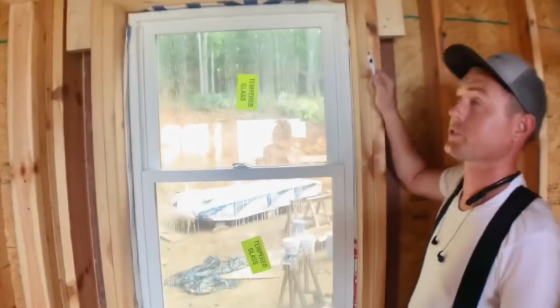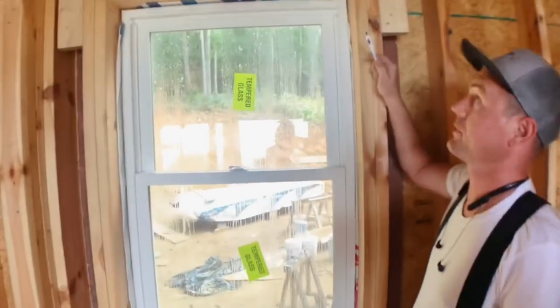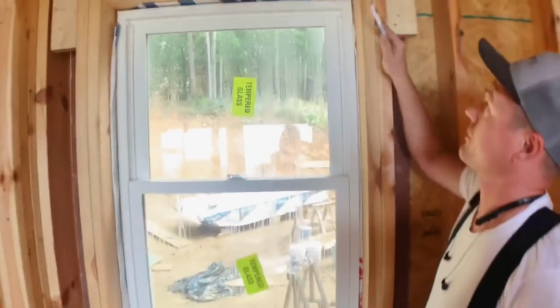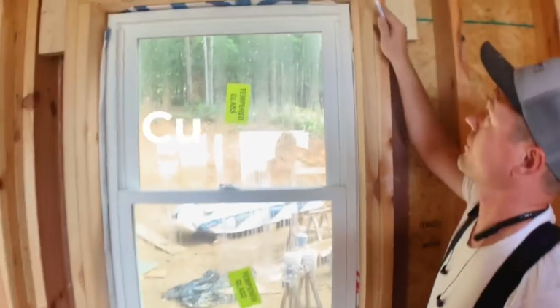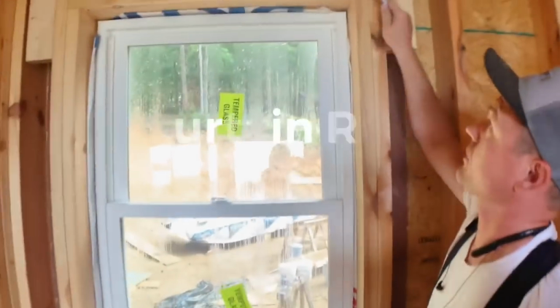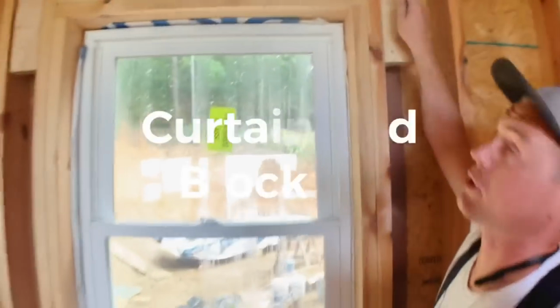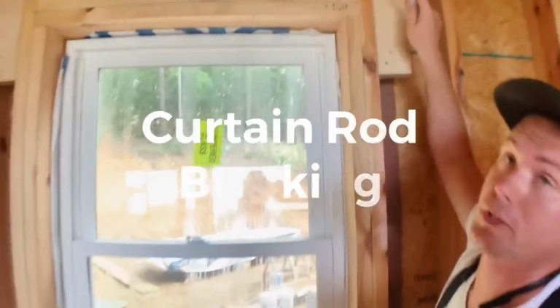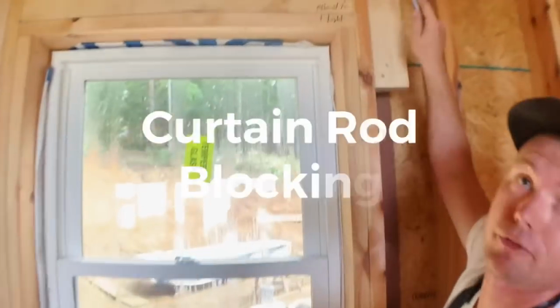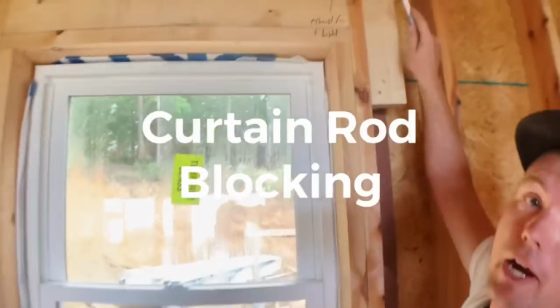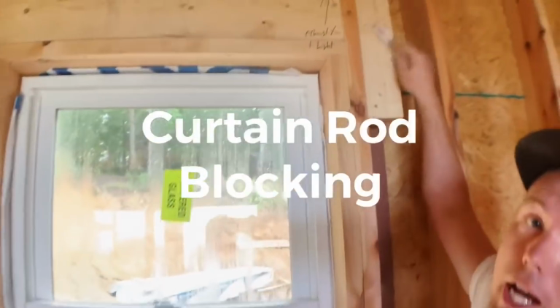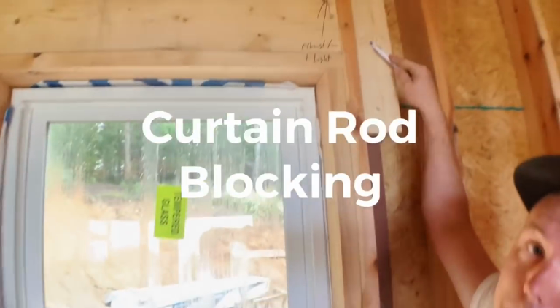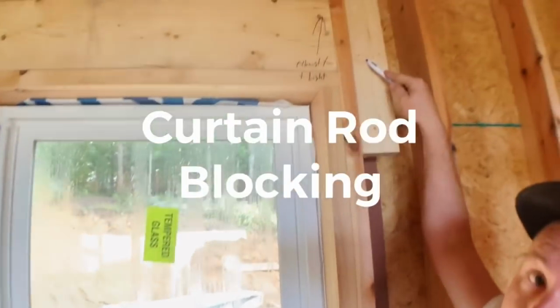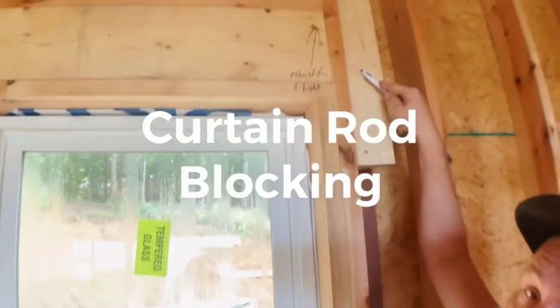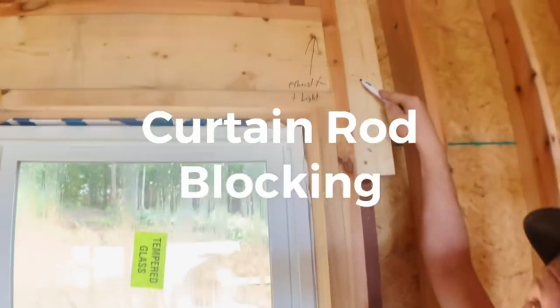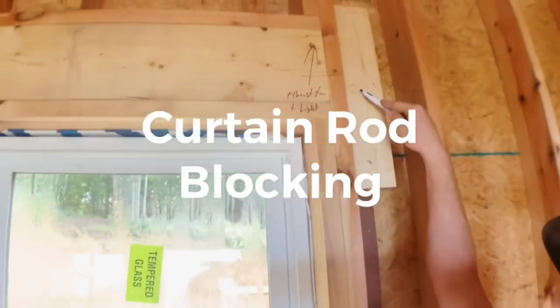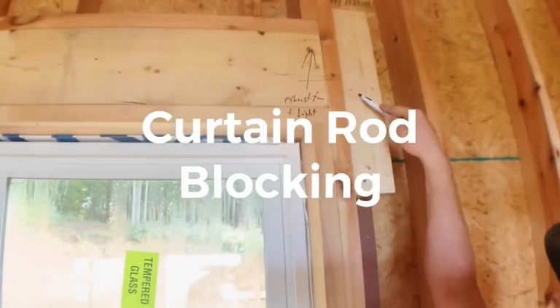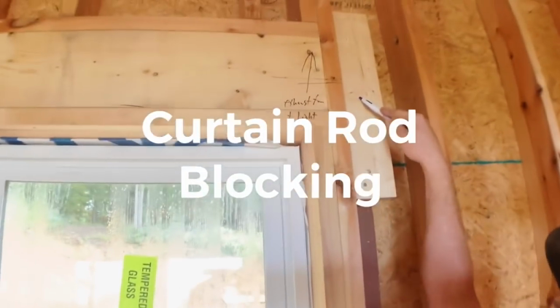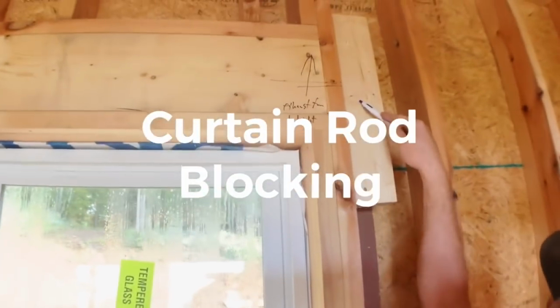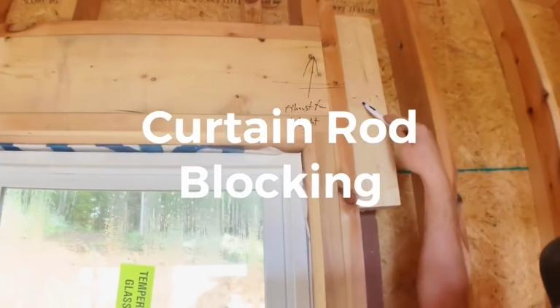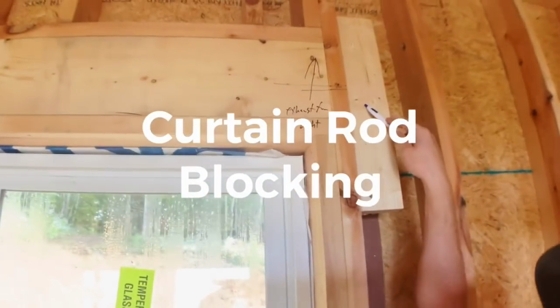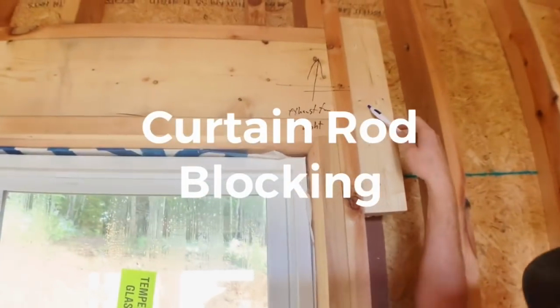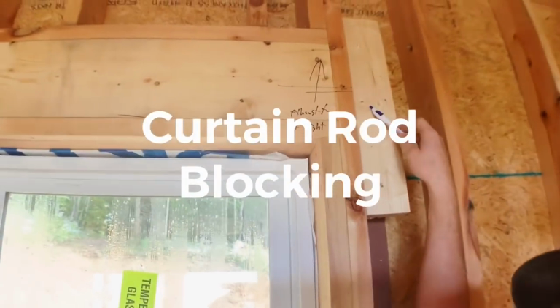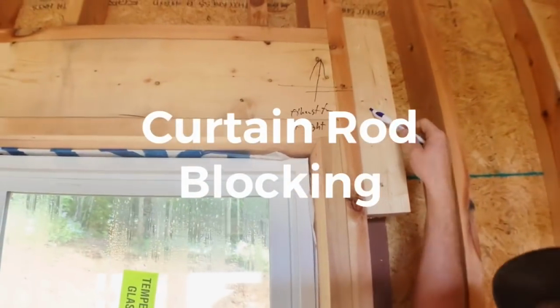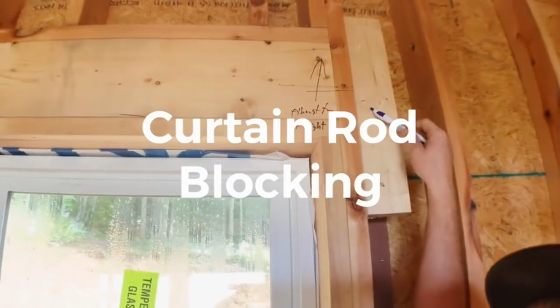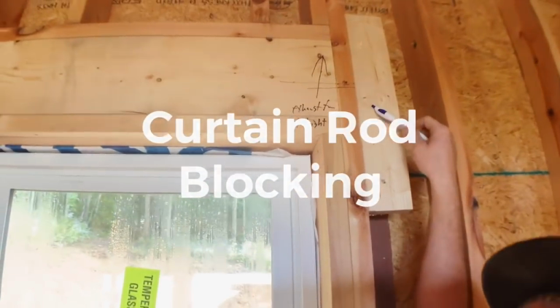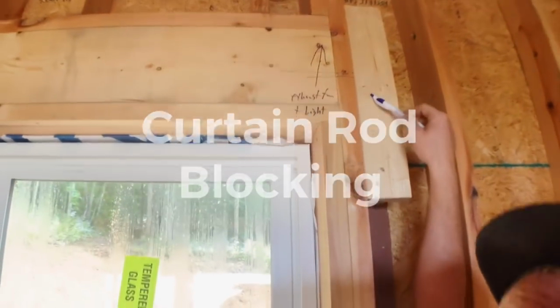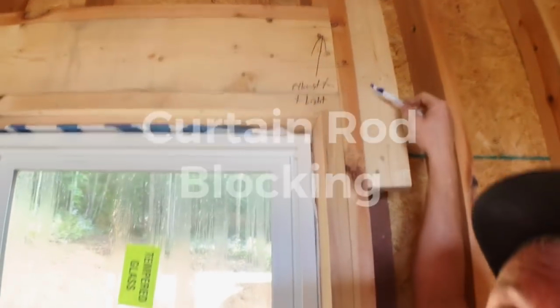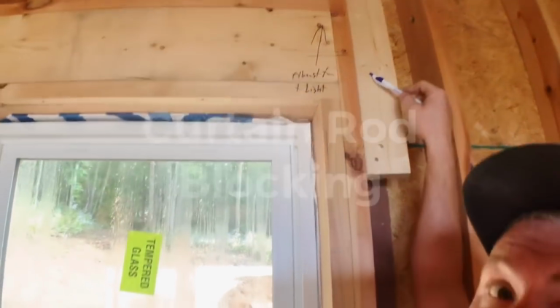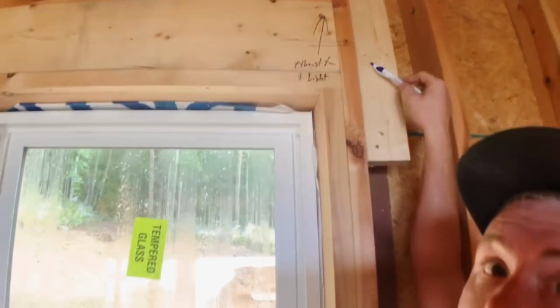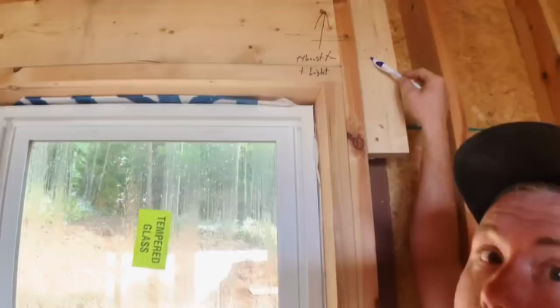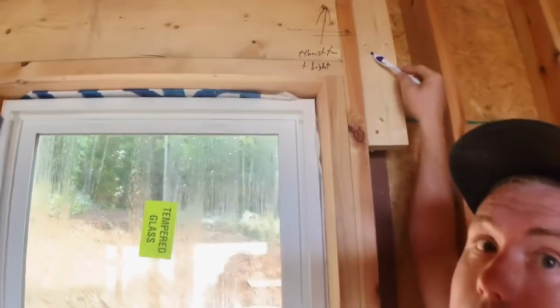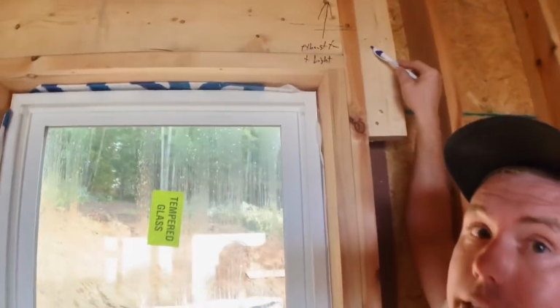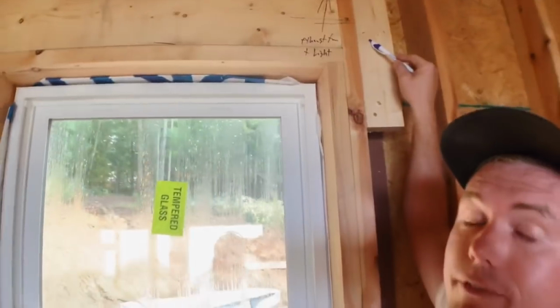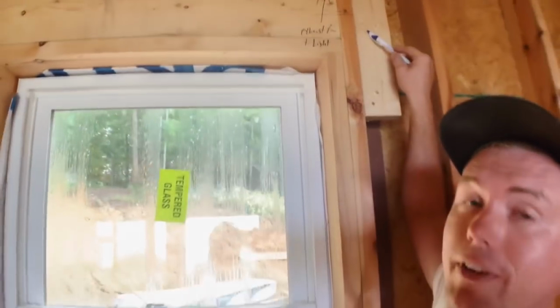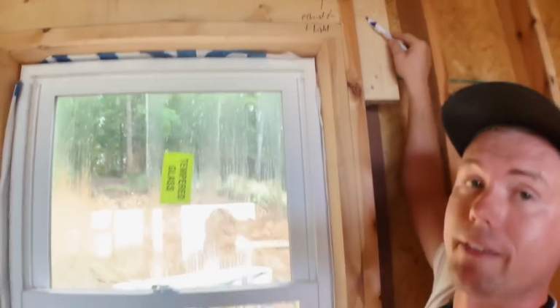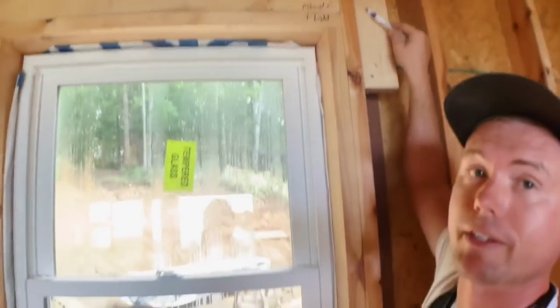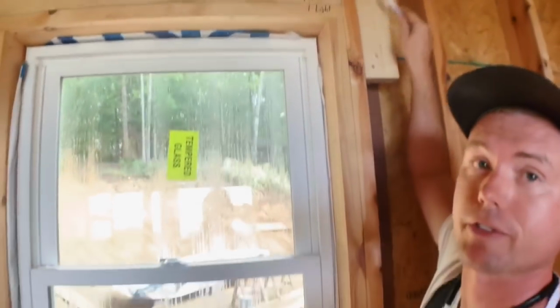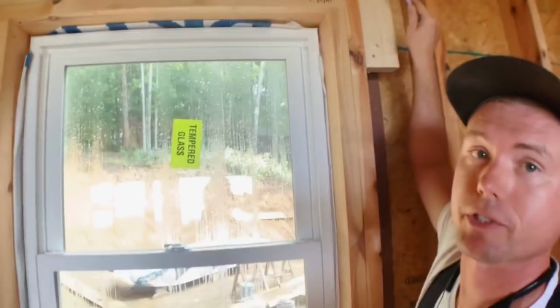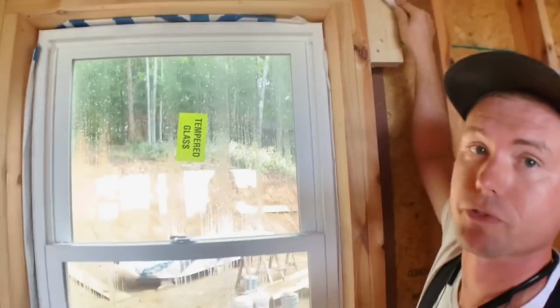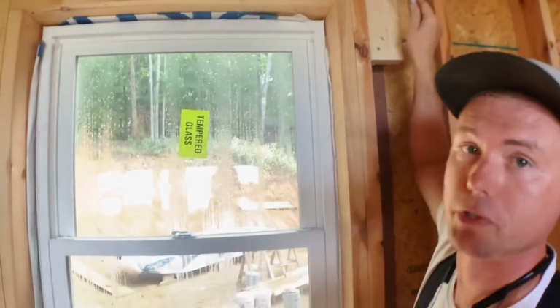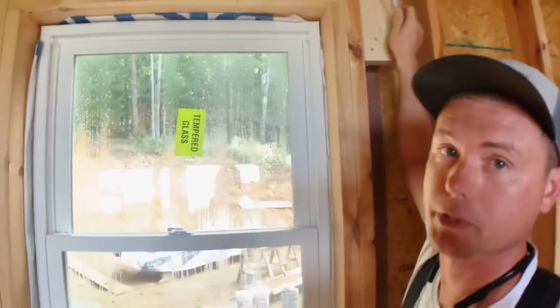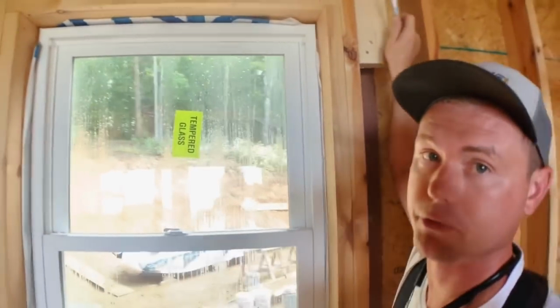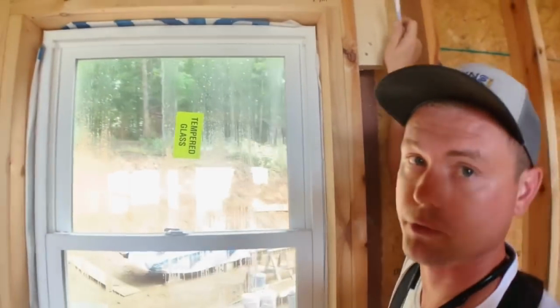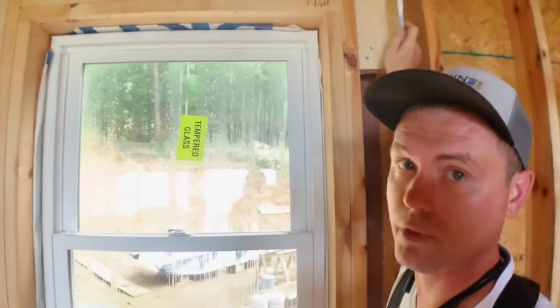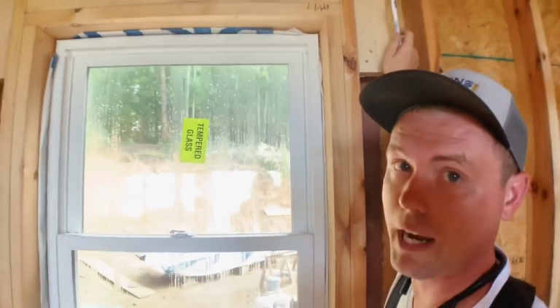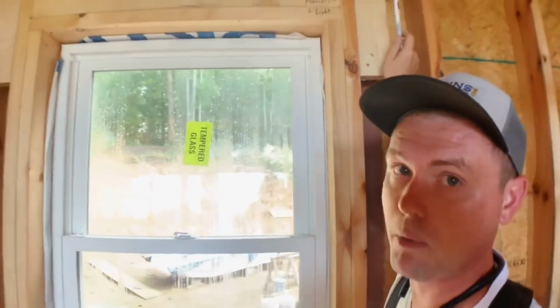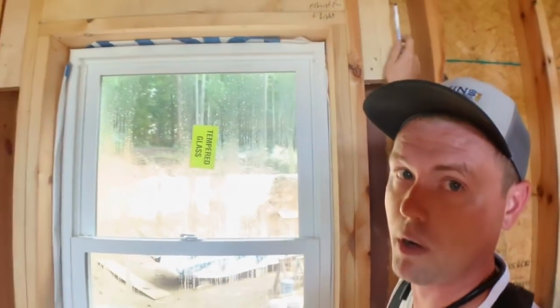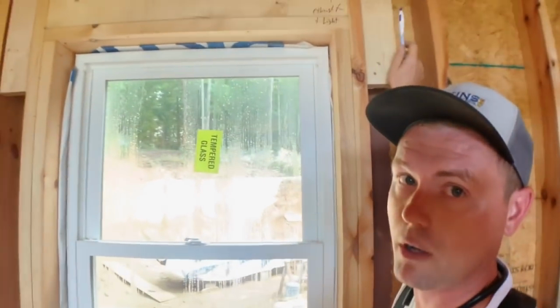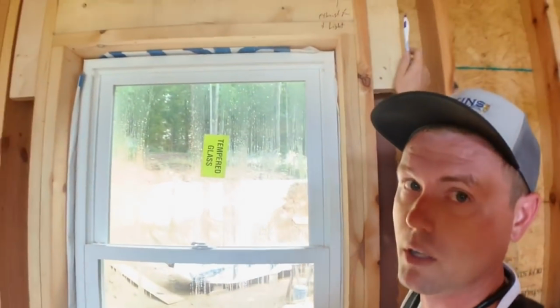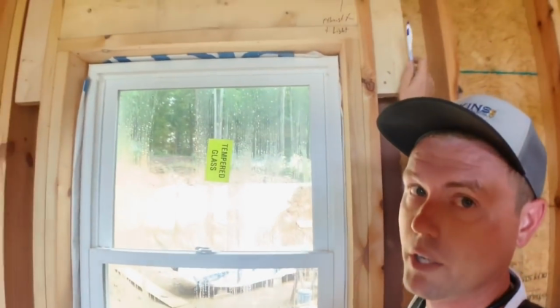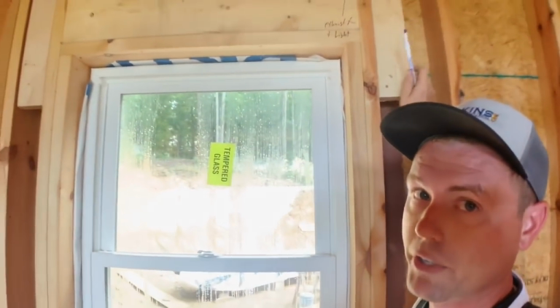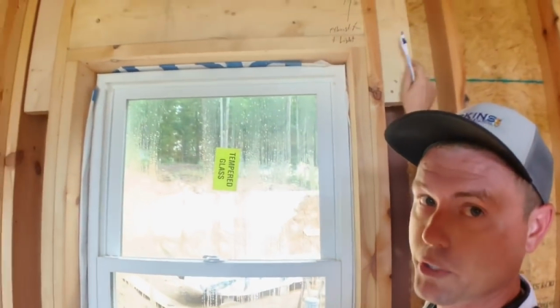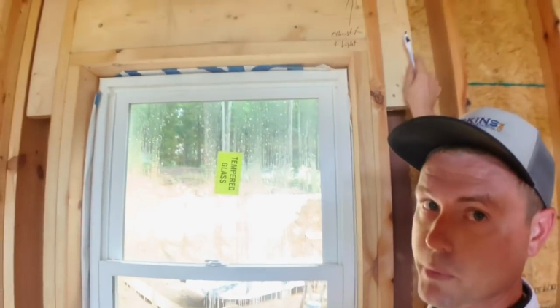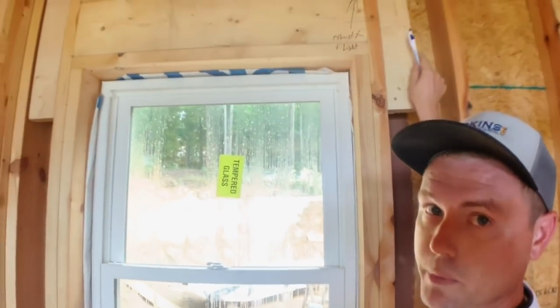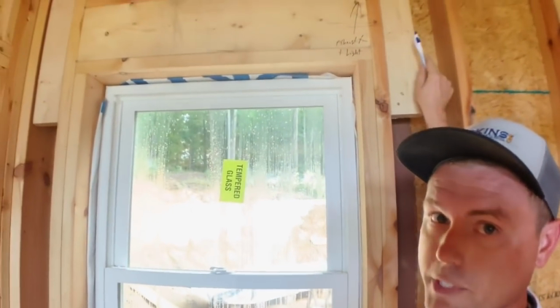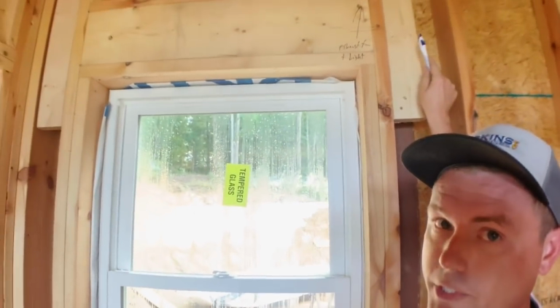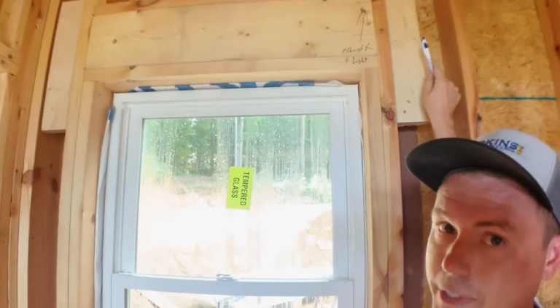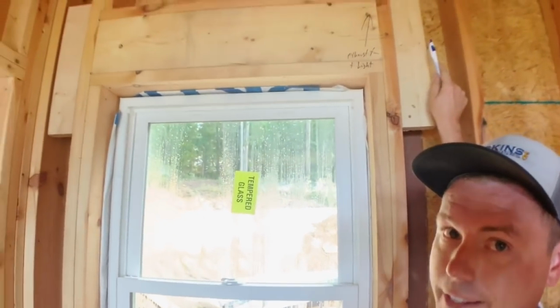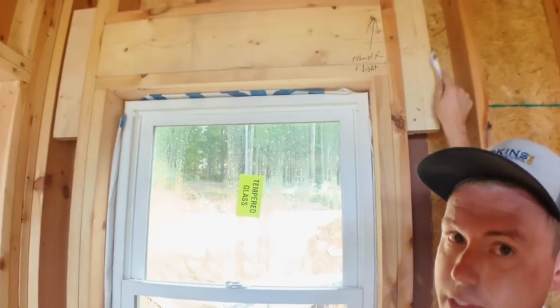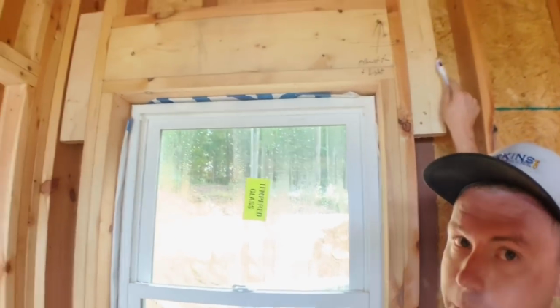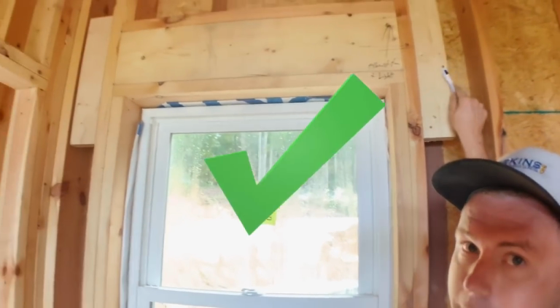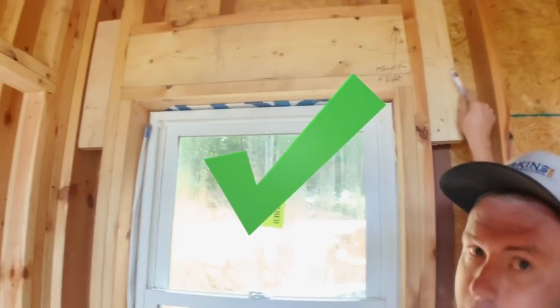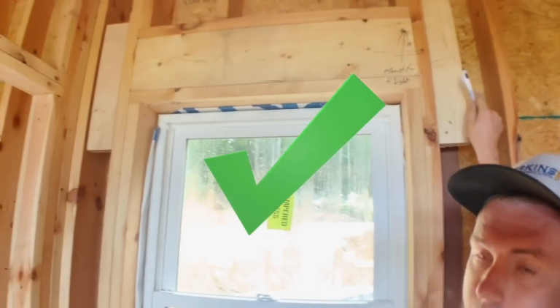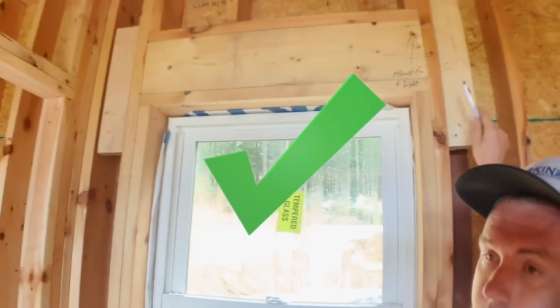Here's the curtain rod blocking. If you've ever tried to install one and find that you're just drilling through drywall, you would wish you had some of this.